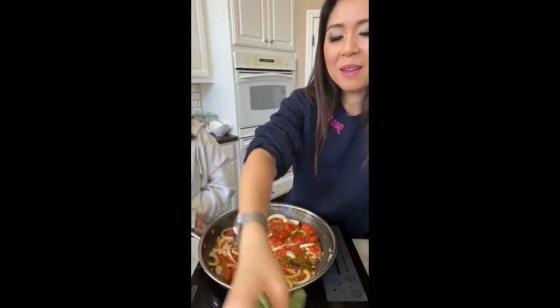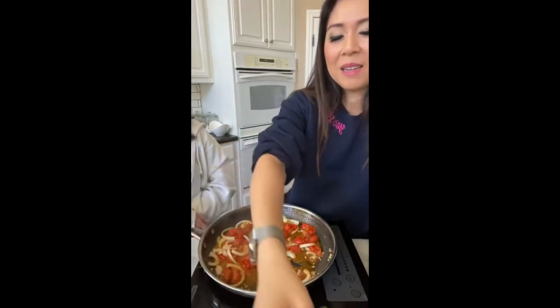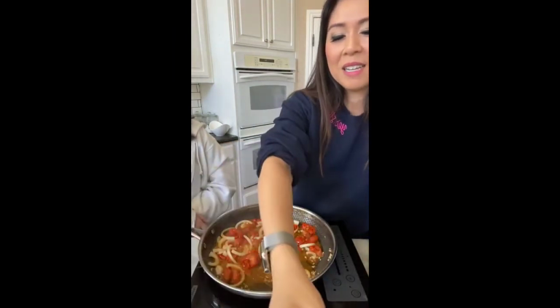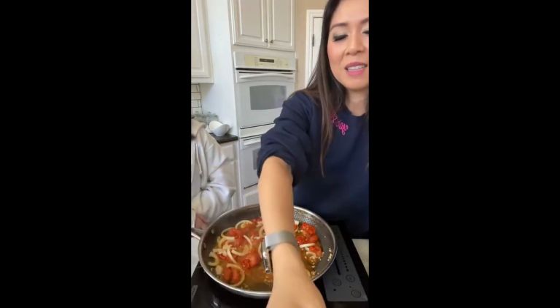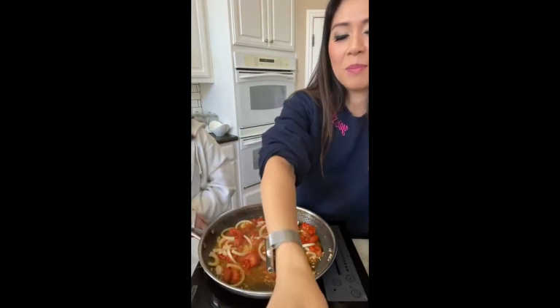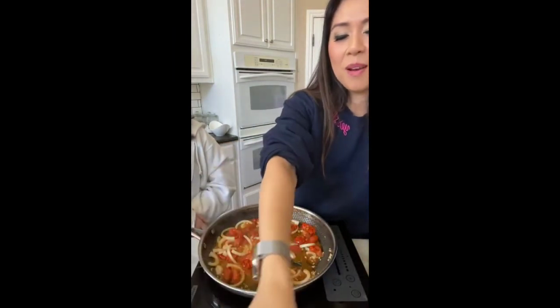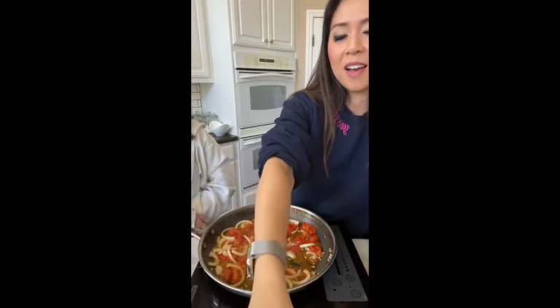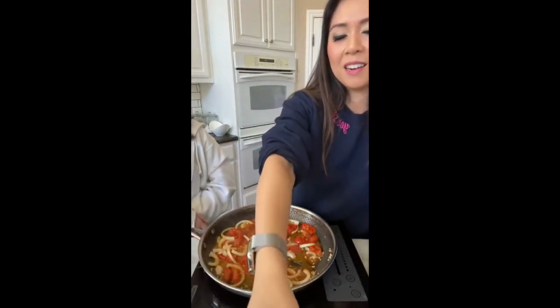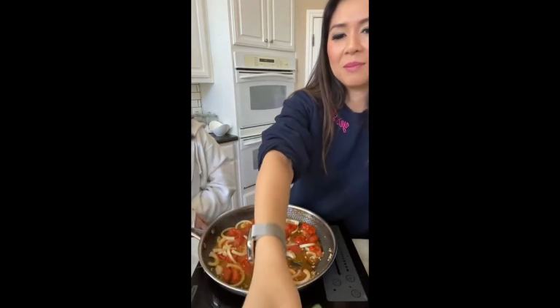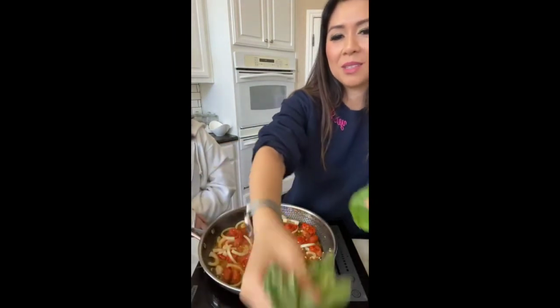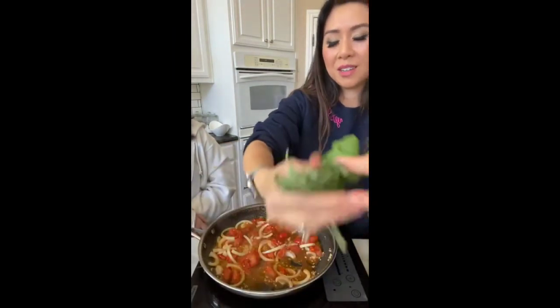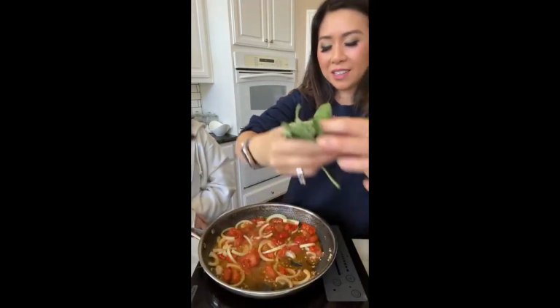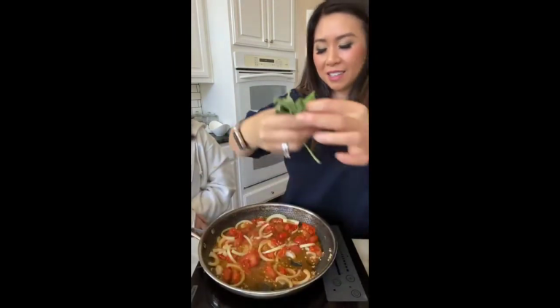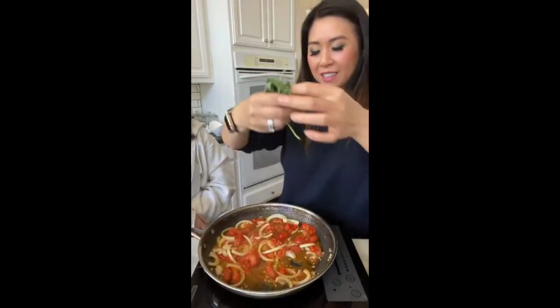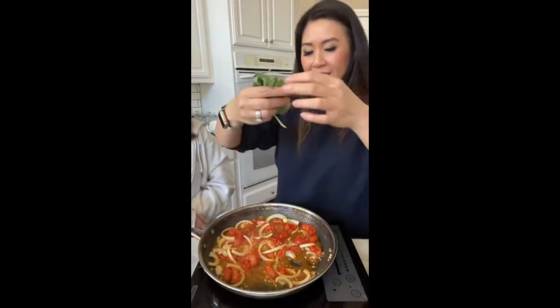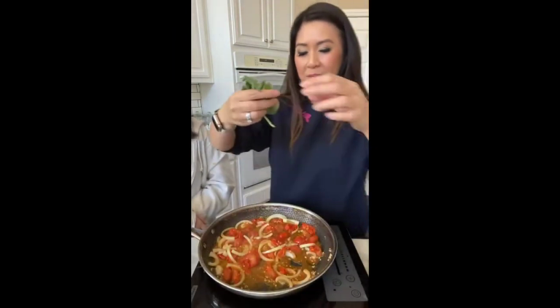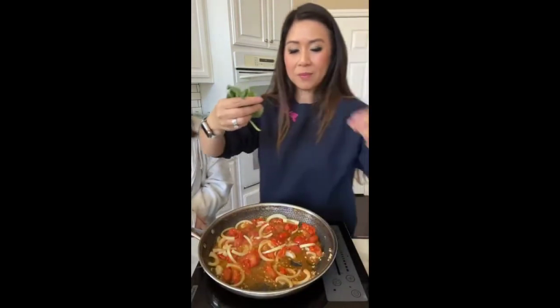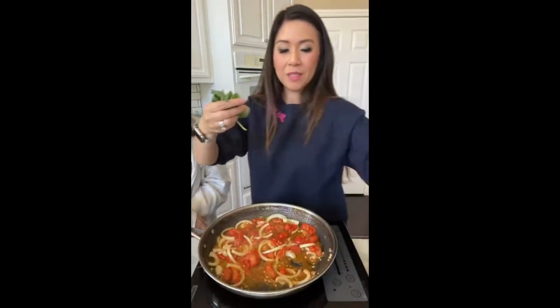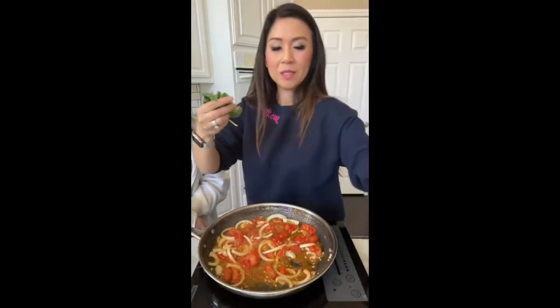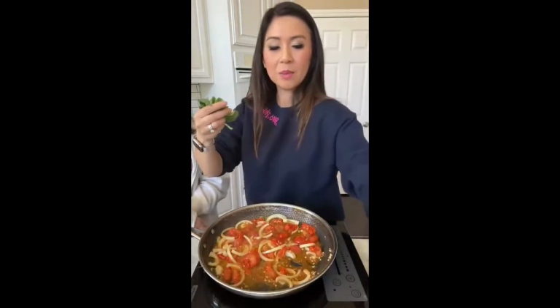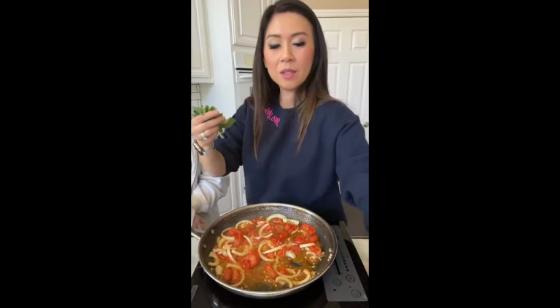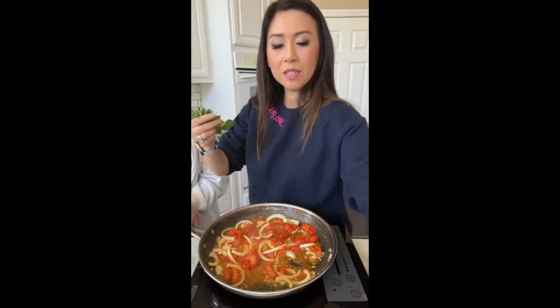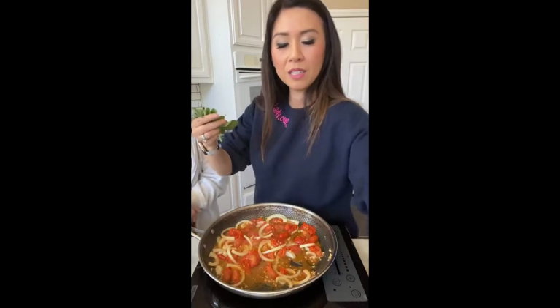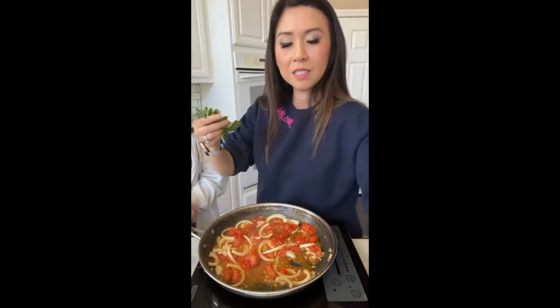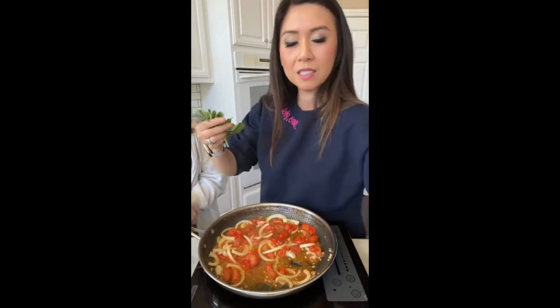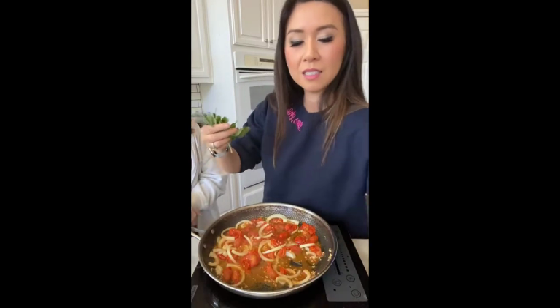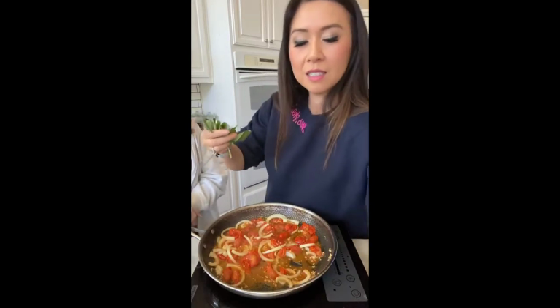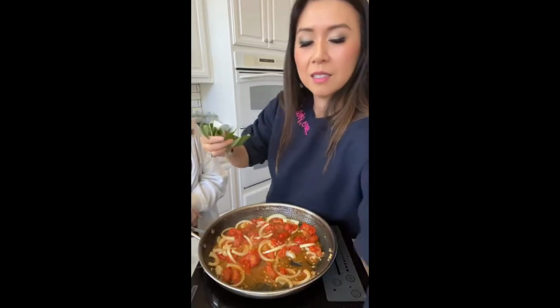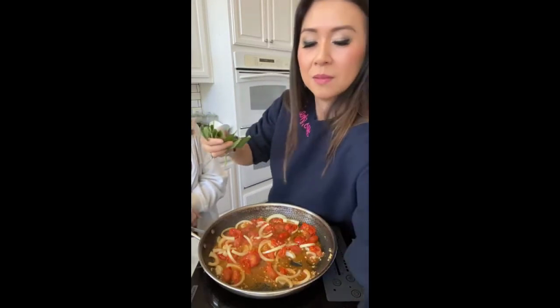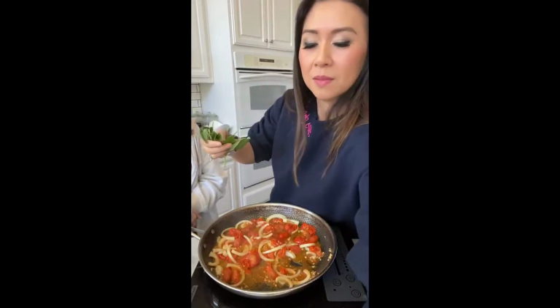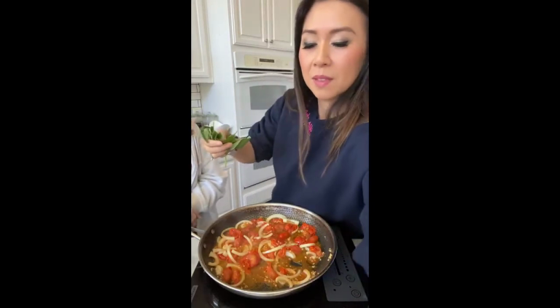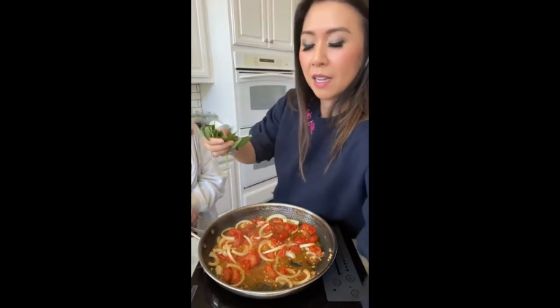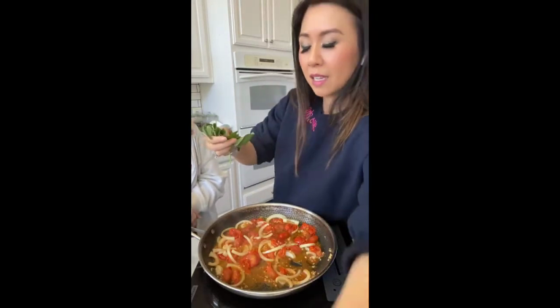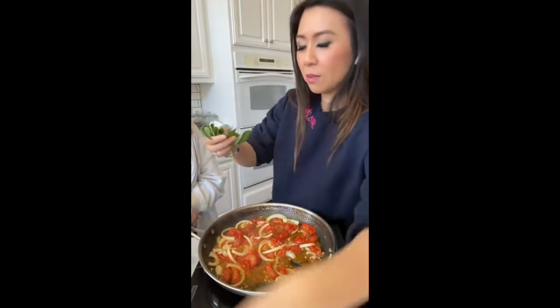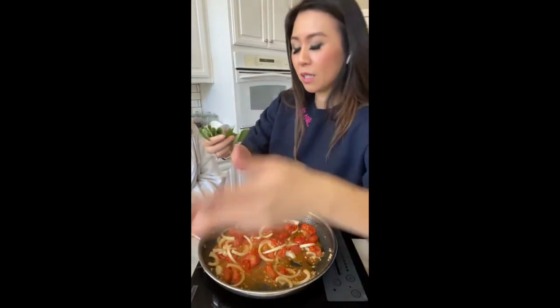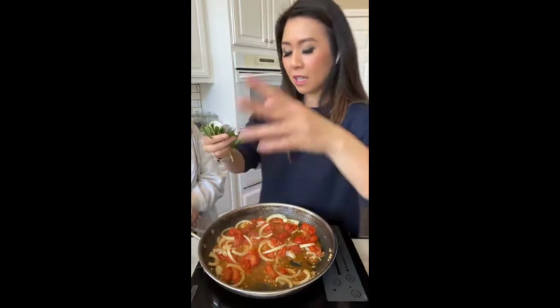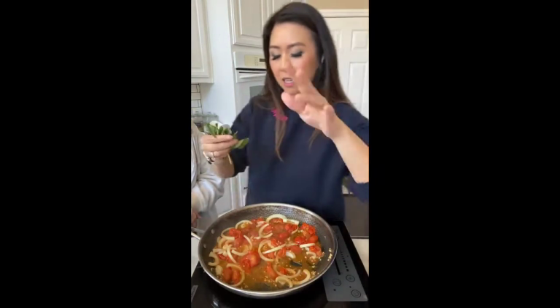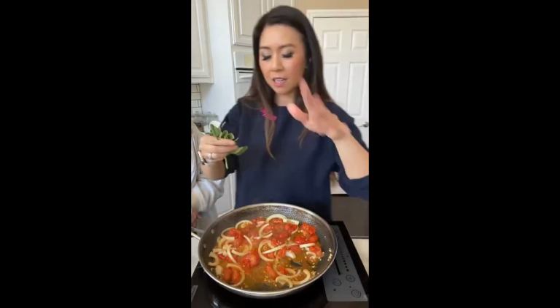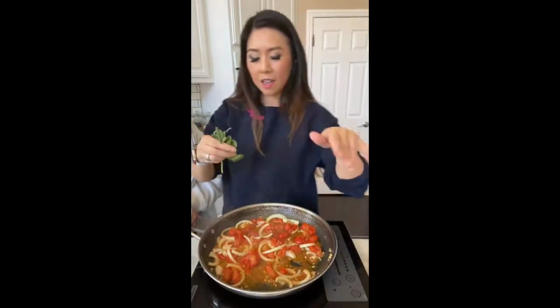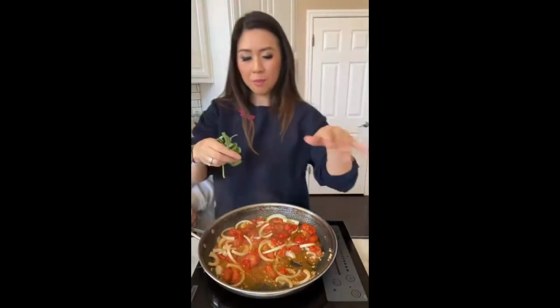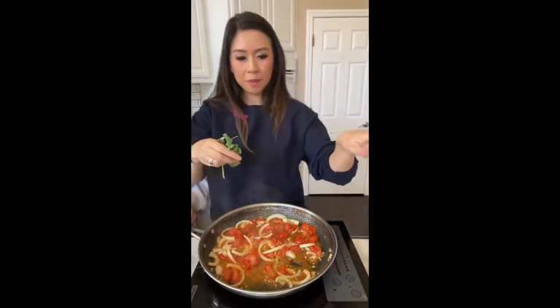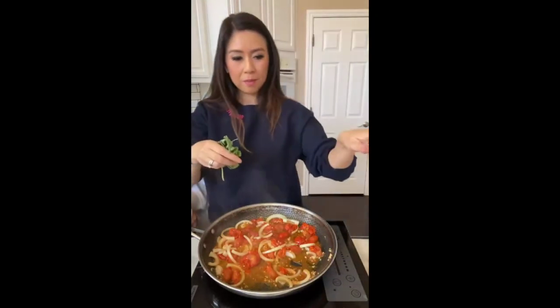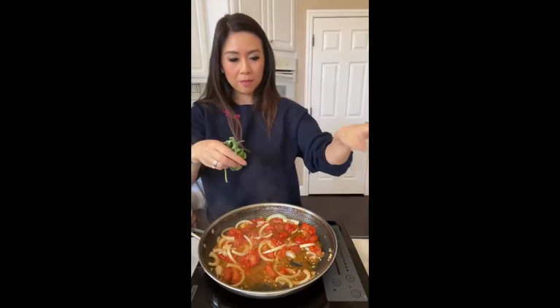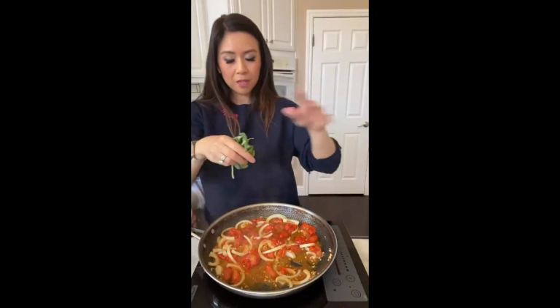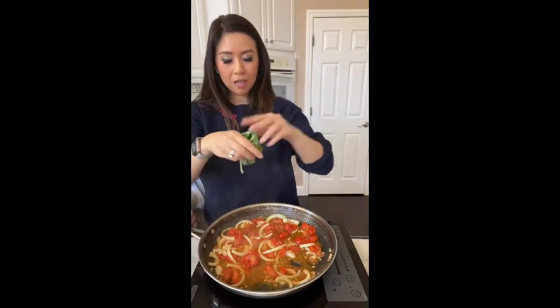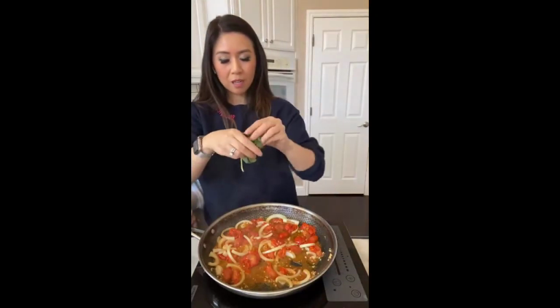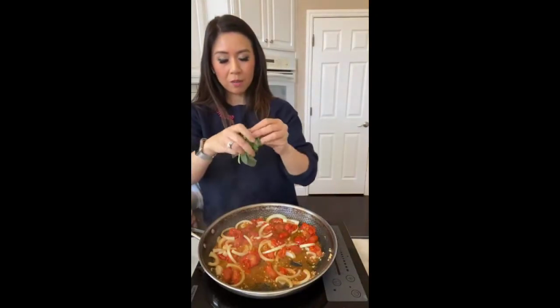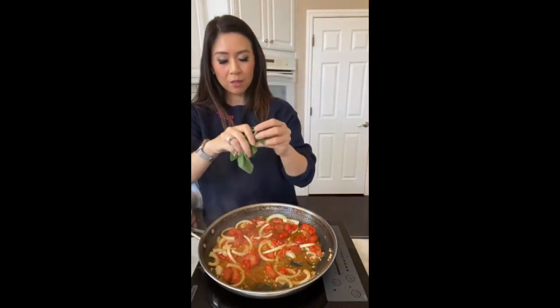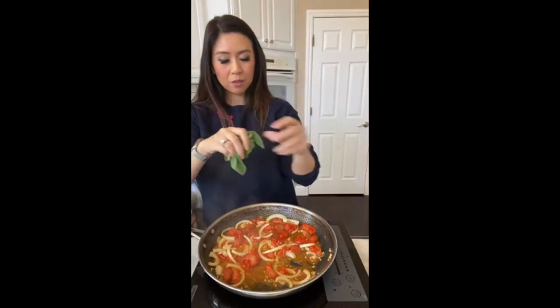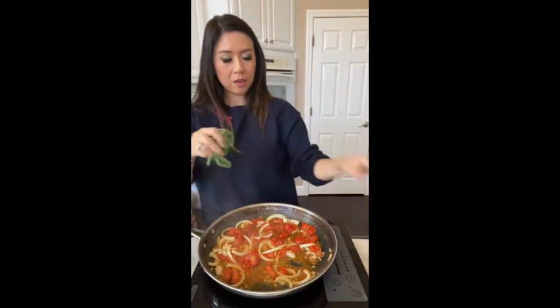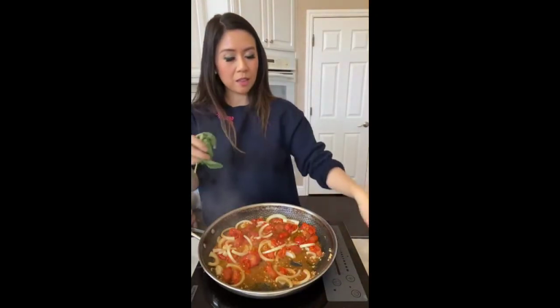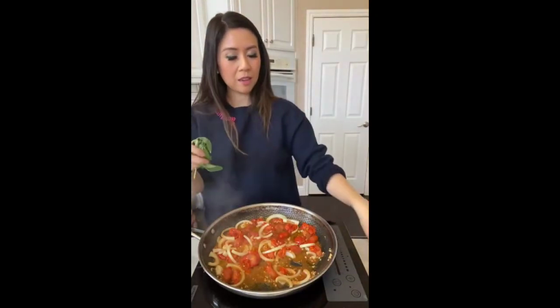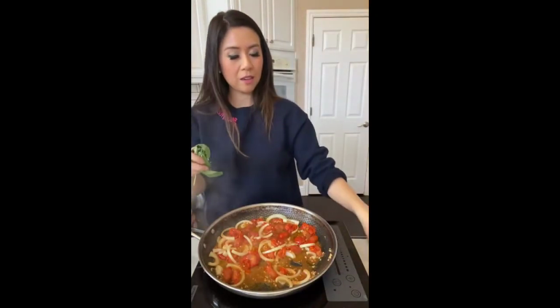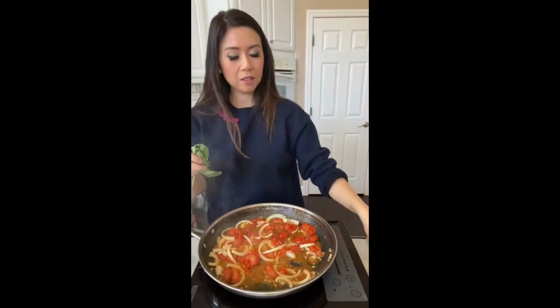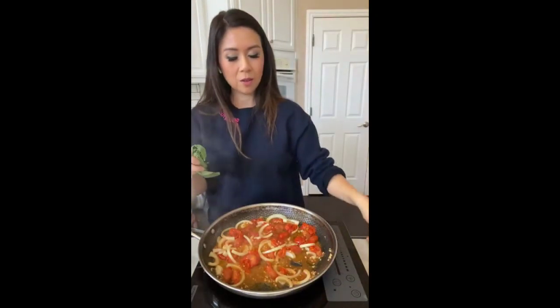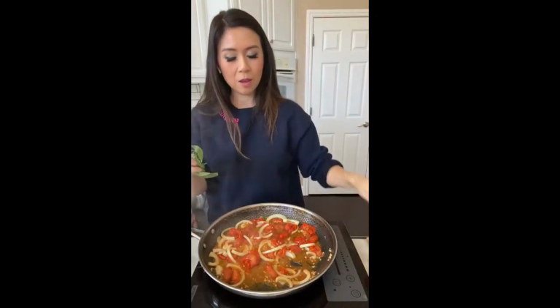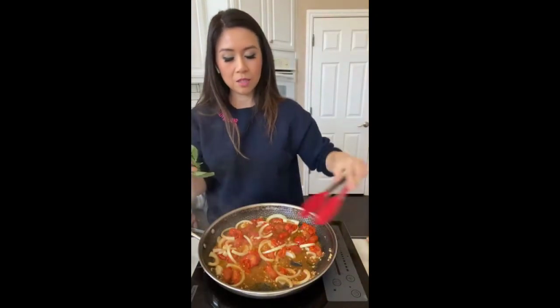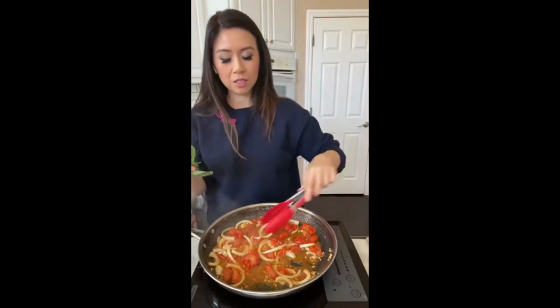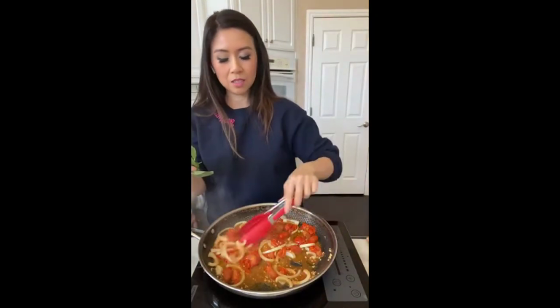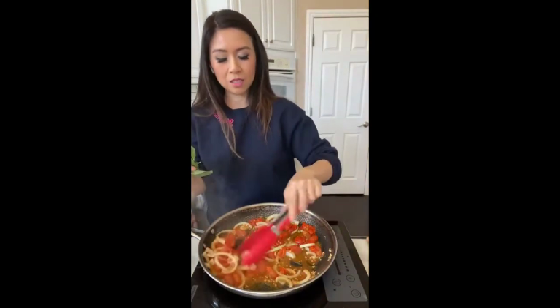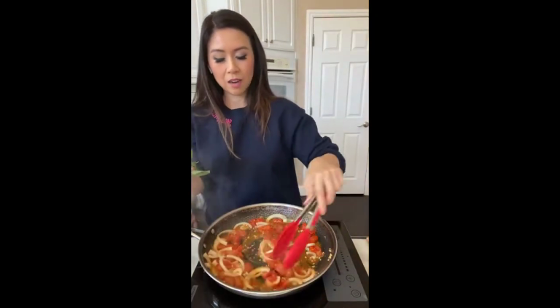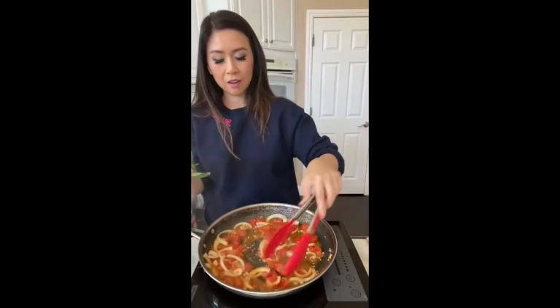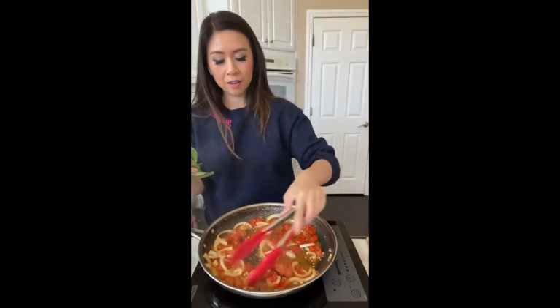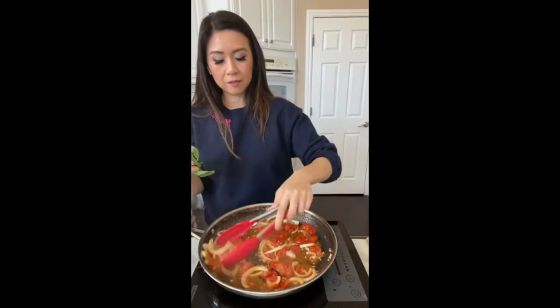Oh I meant in the pot — I'm sorry honey. So I guess we could cut it but my cutting board's right there, so I'm just gonna tear it.